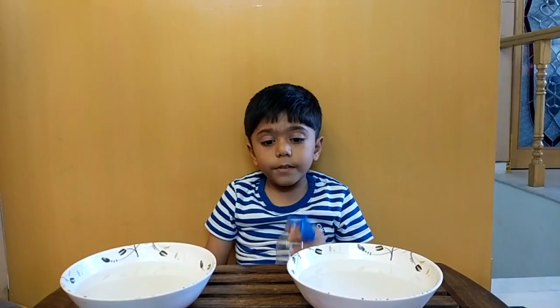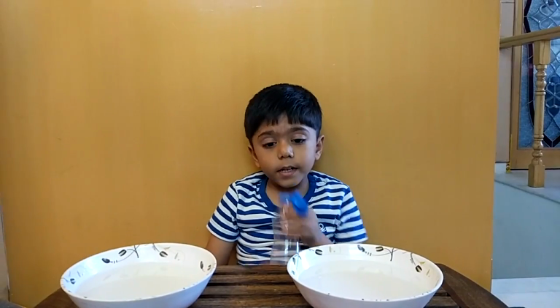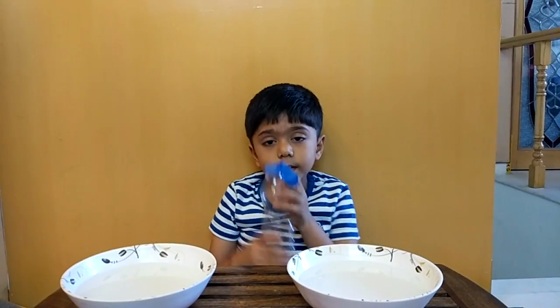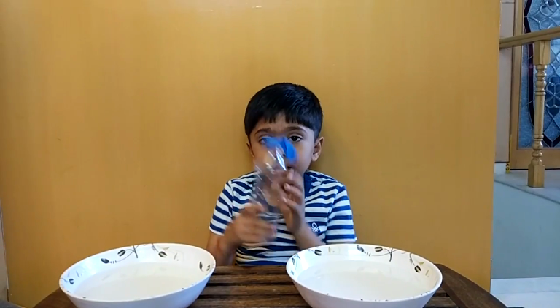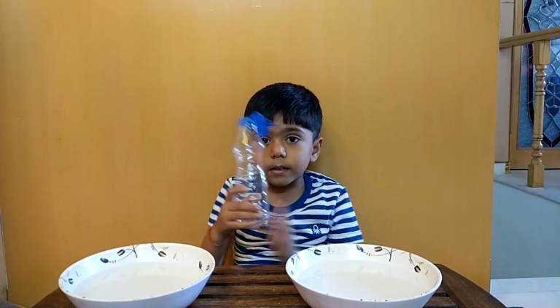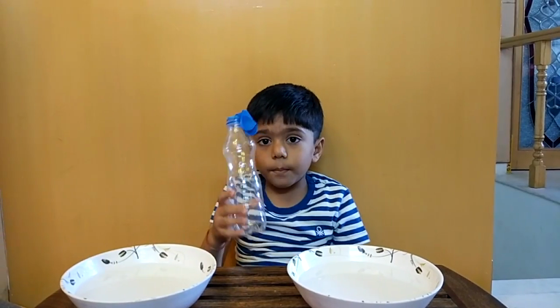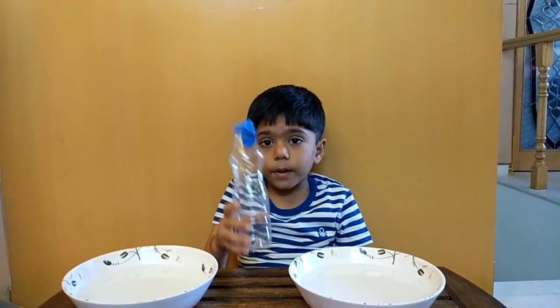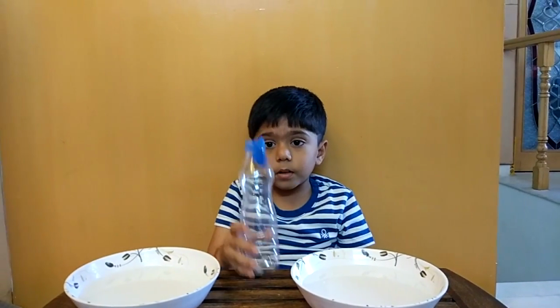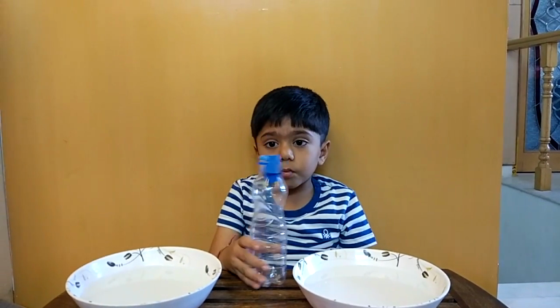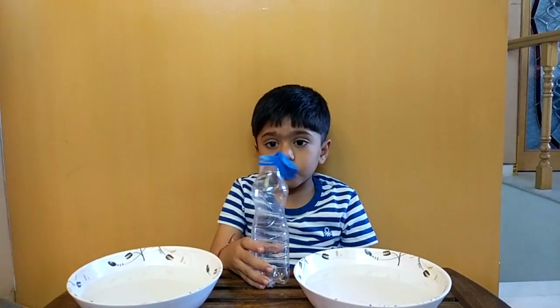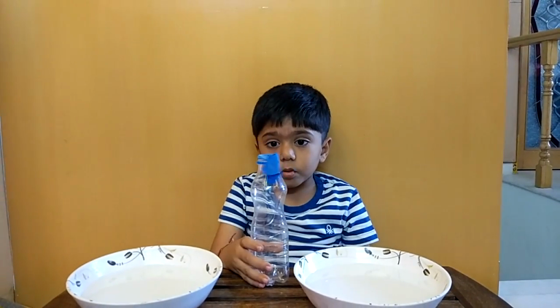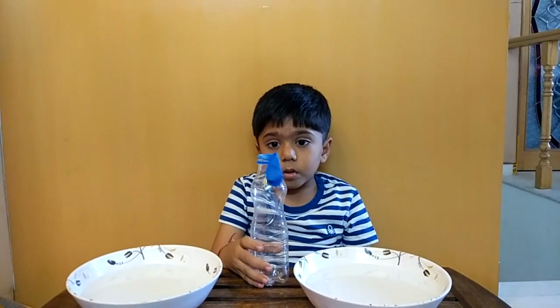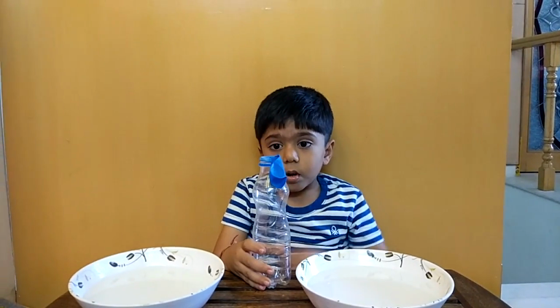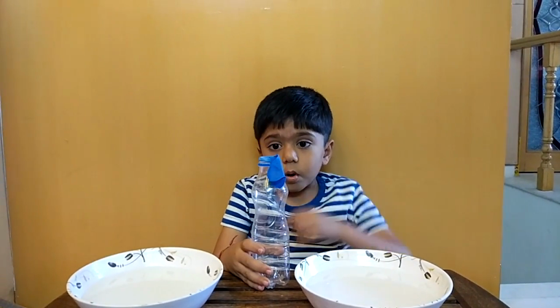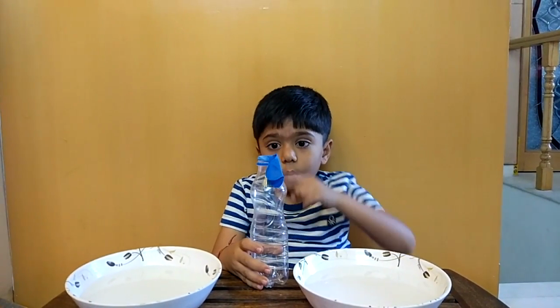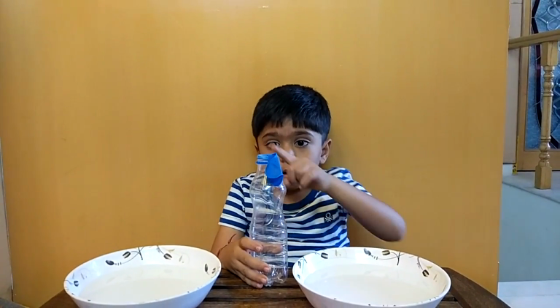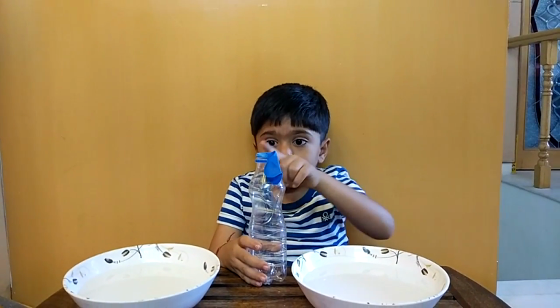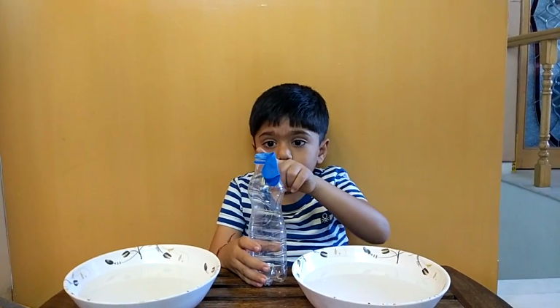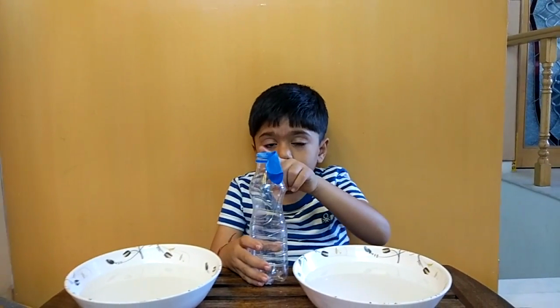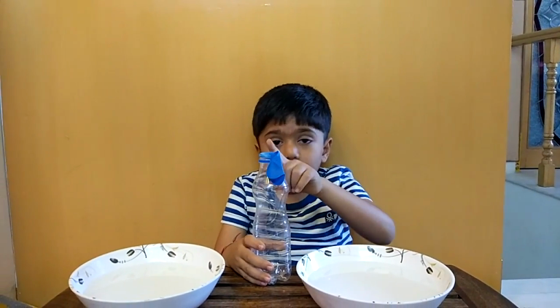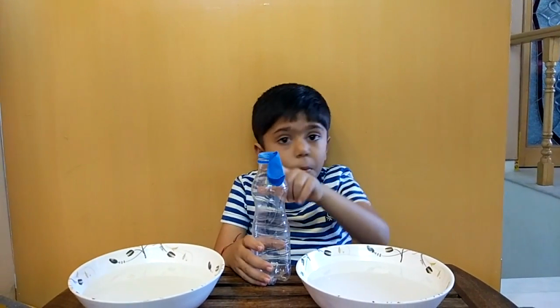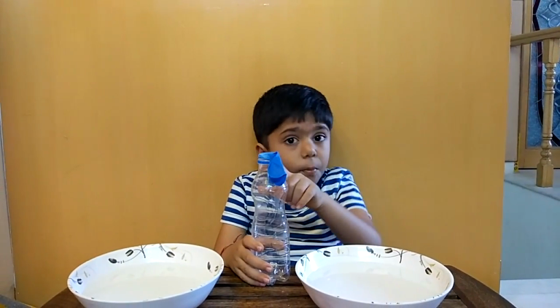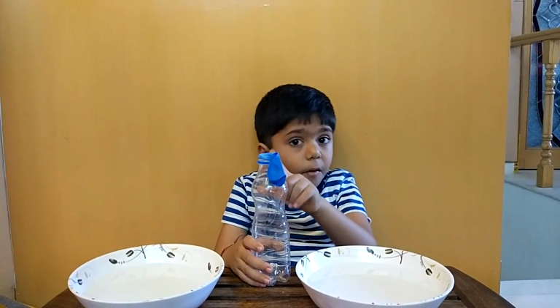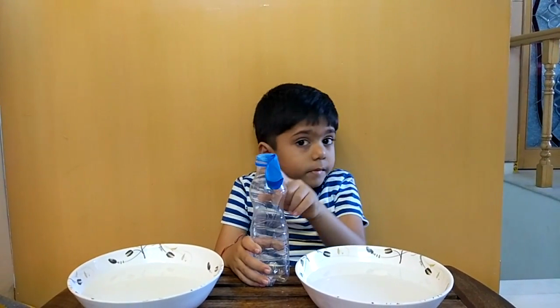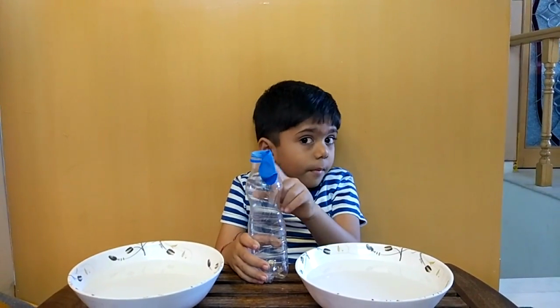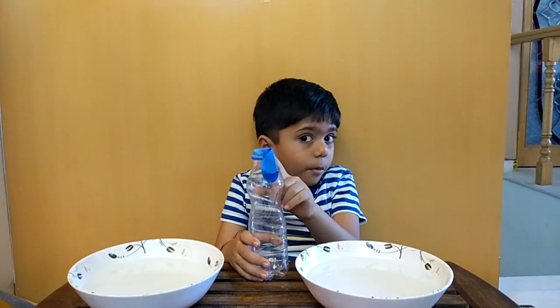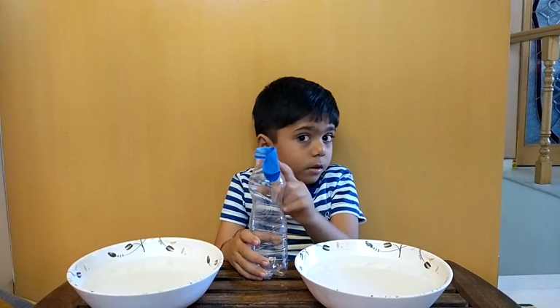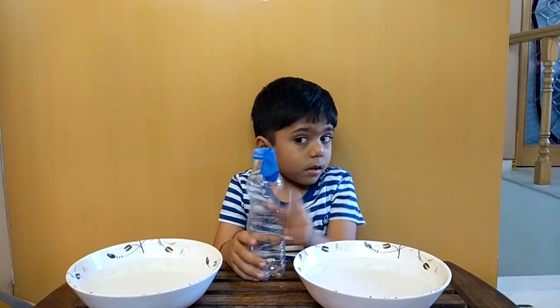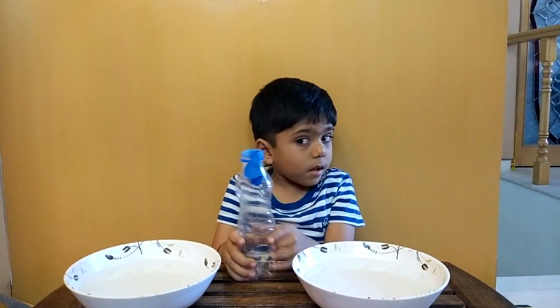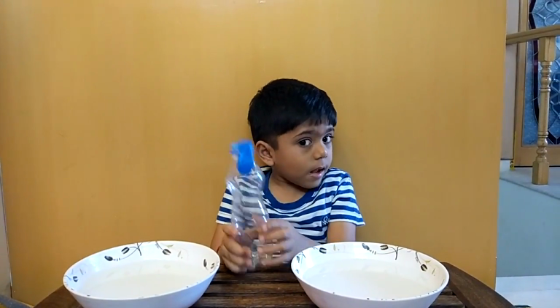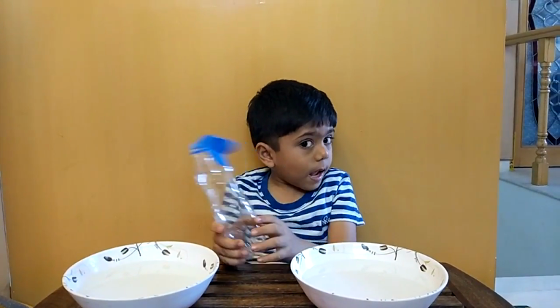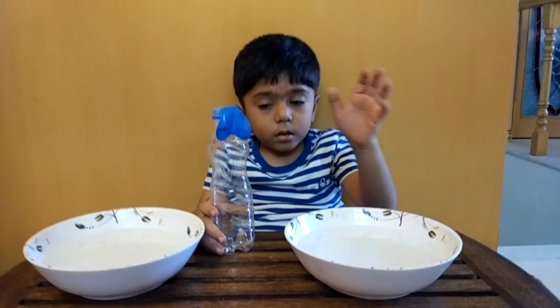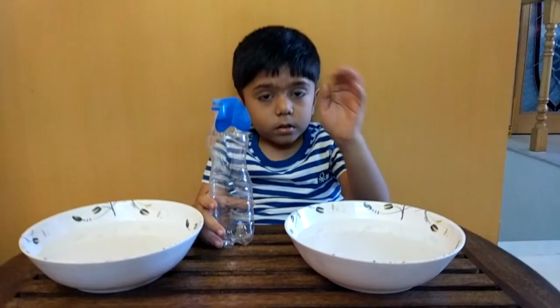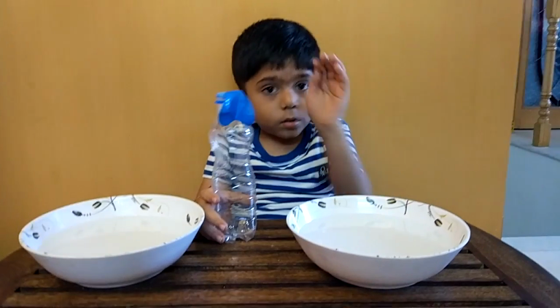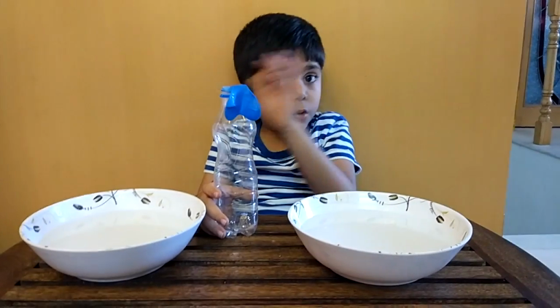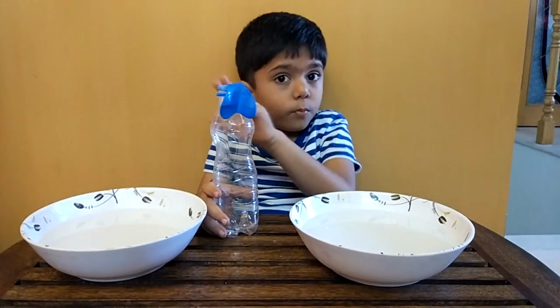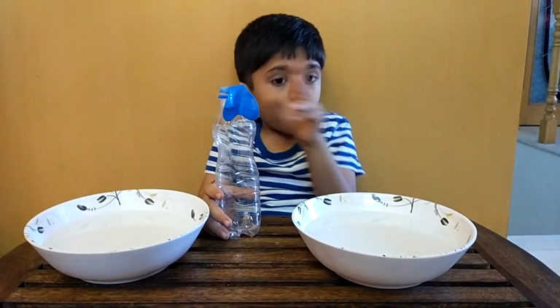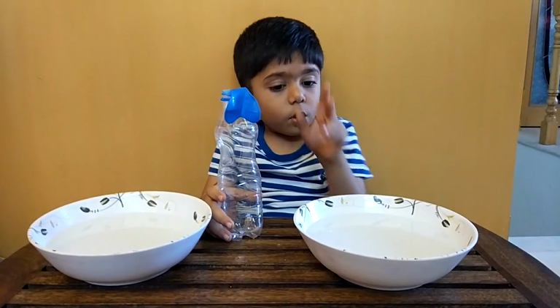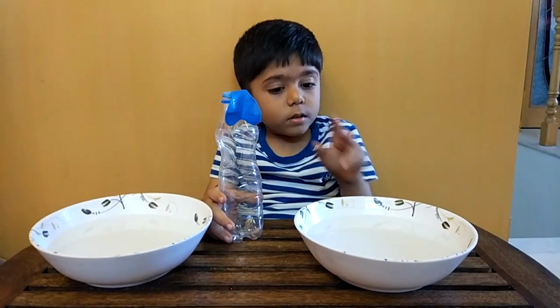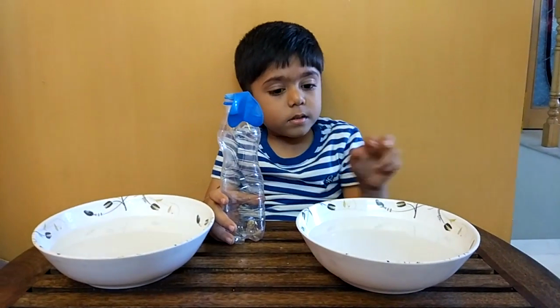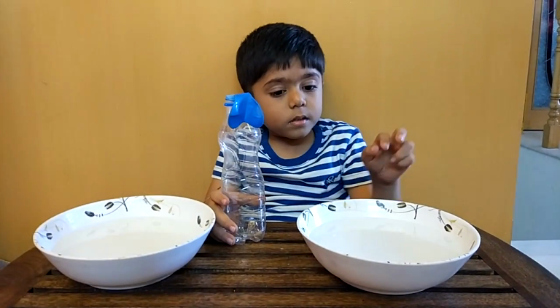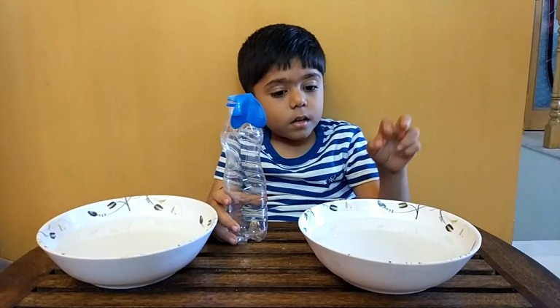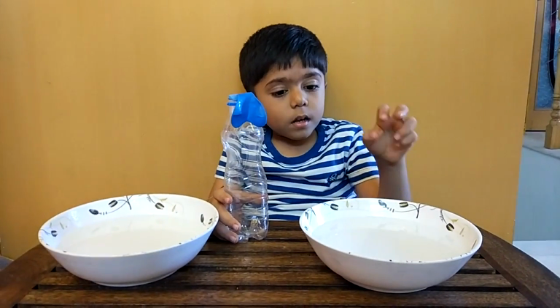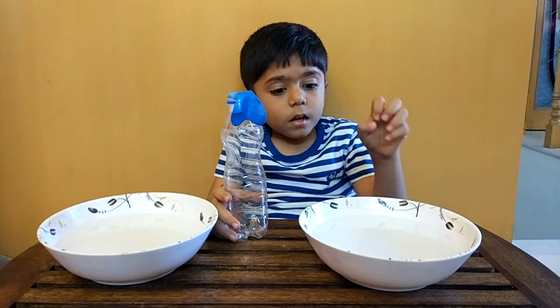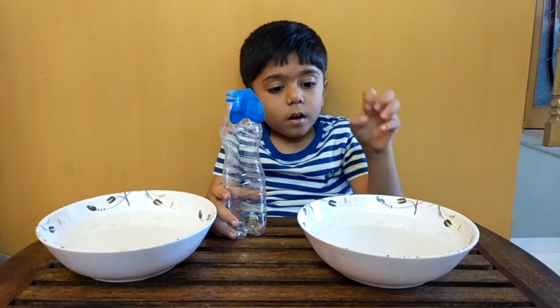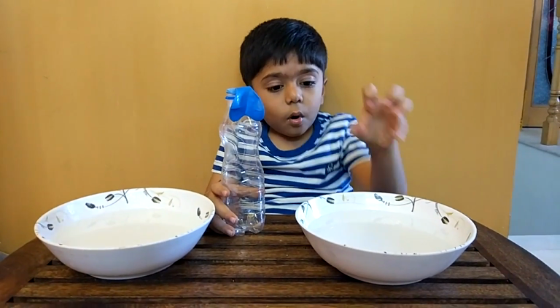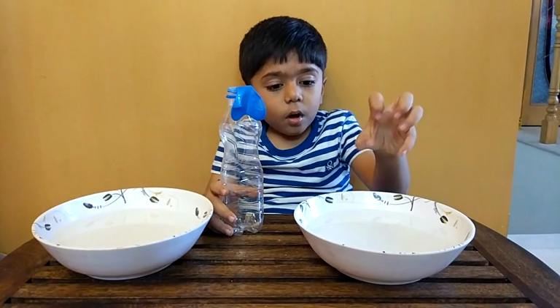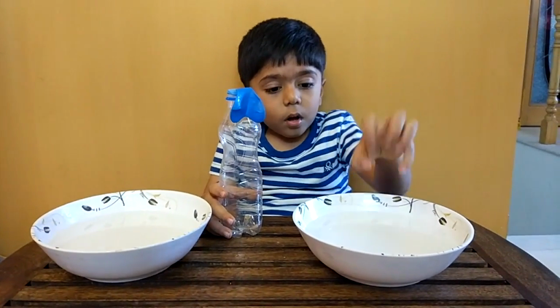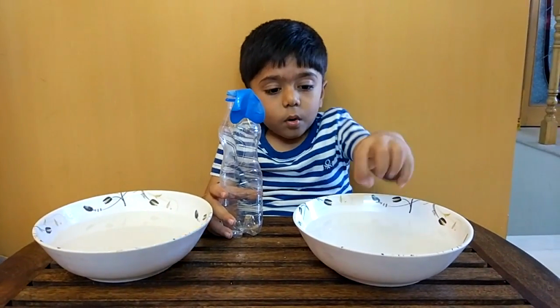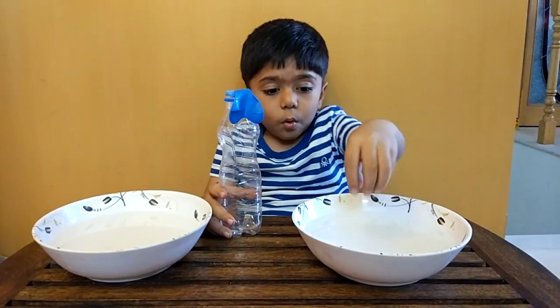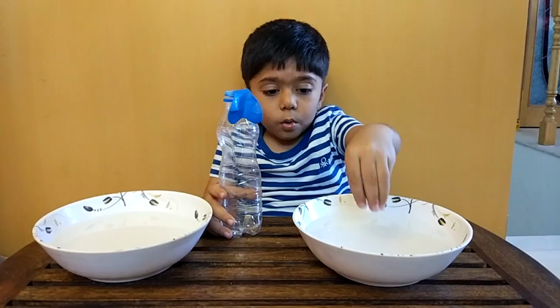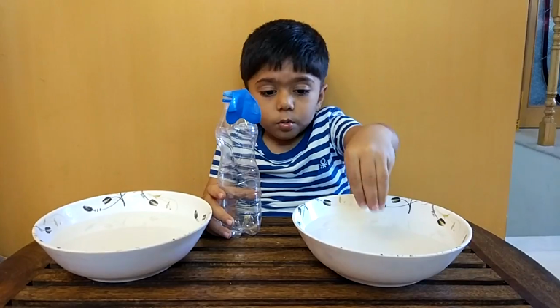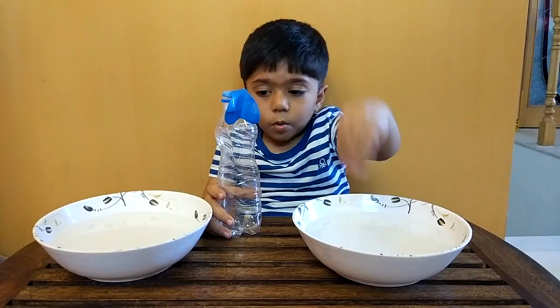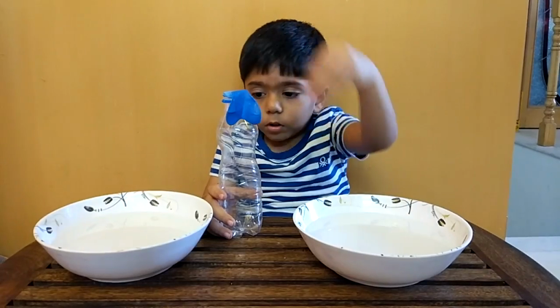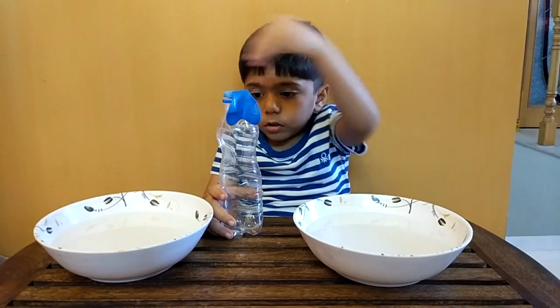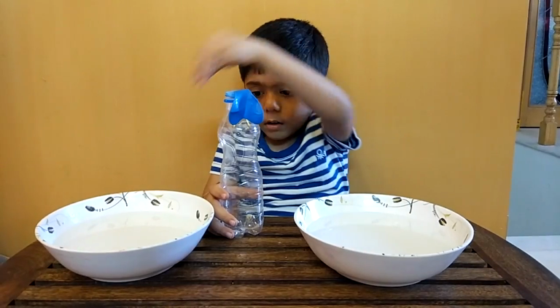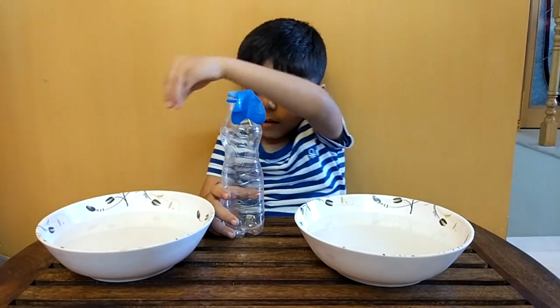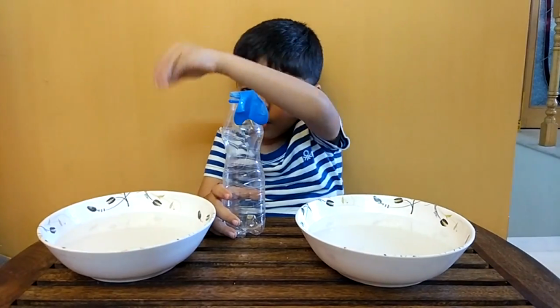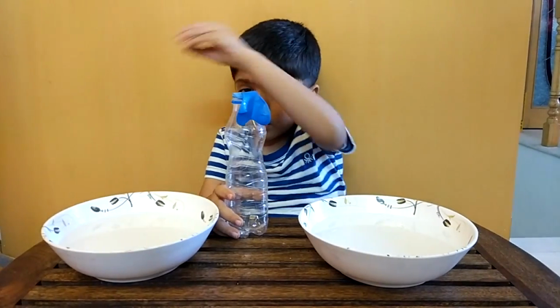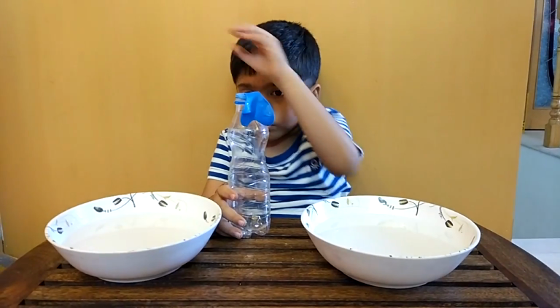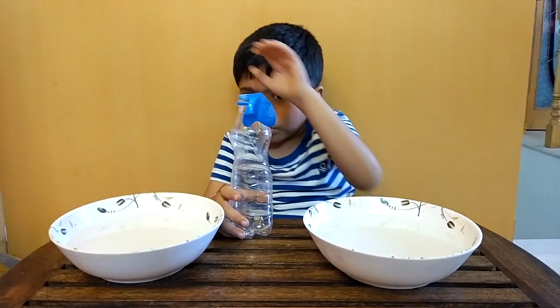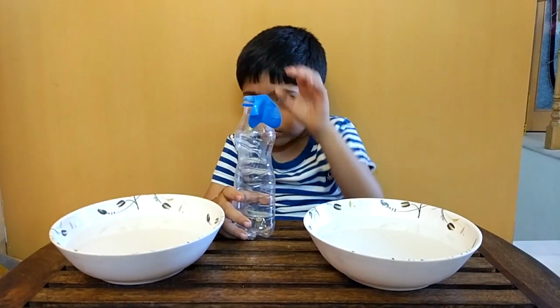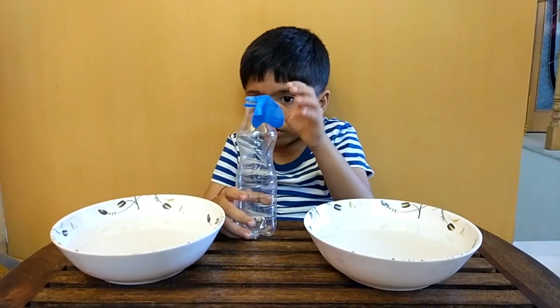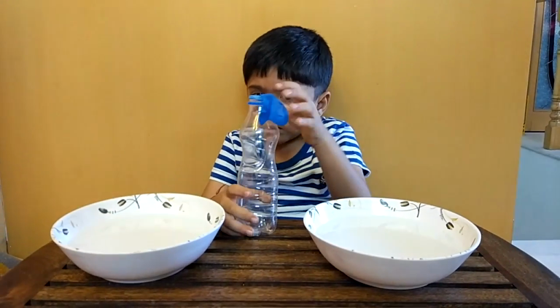We need the balloon on the top of the bottle. Two bowls — cold water and hot water.